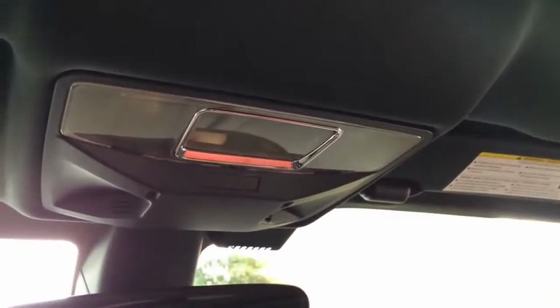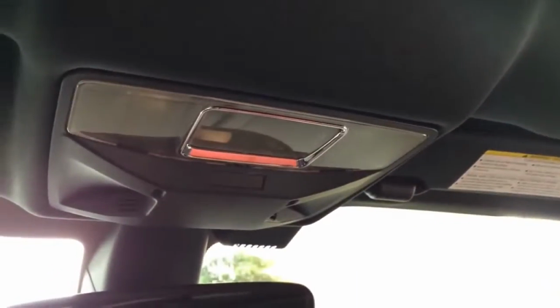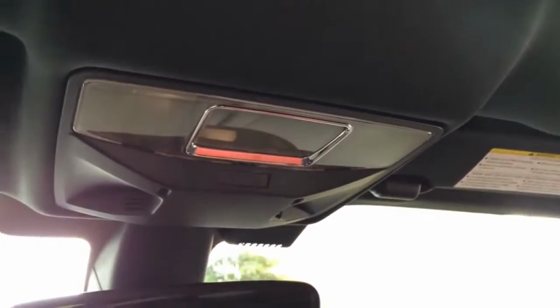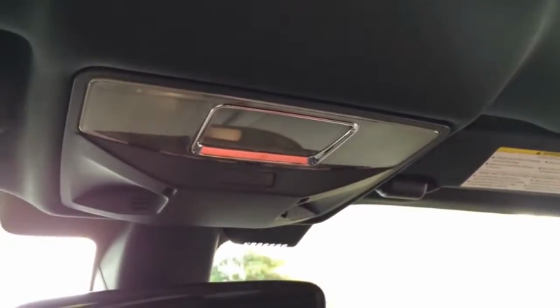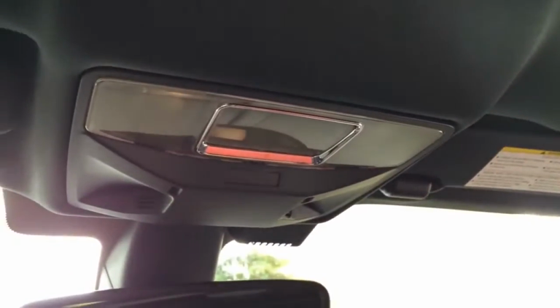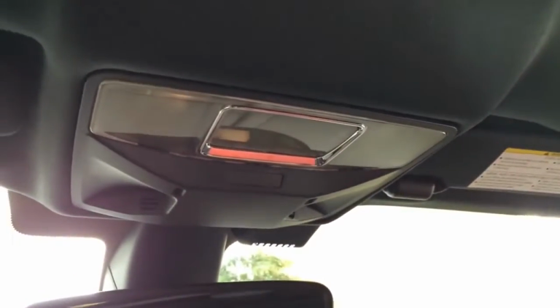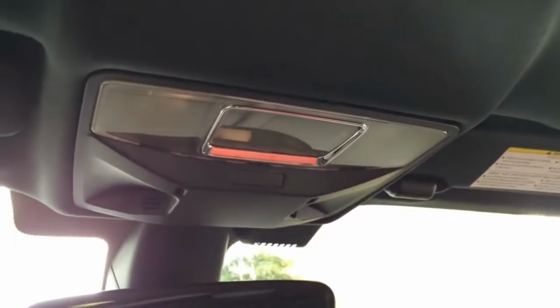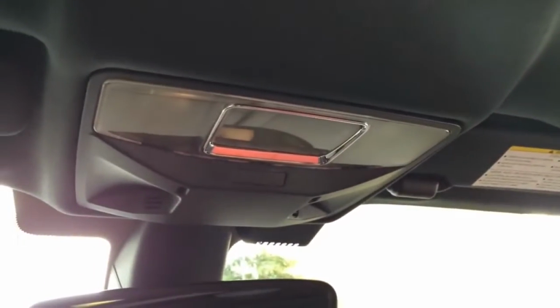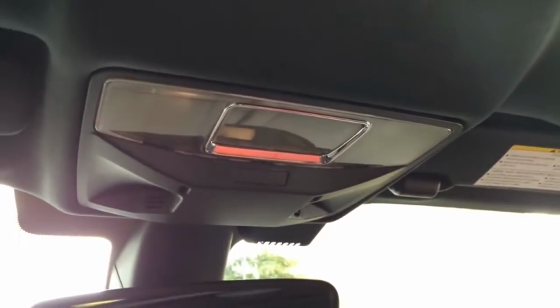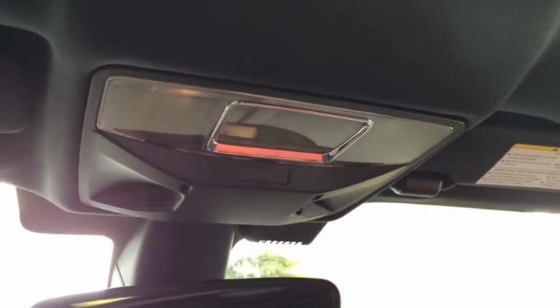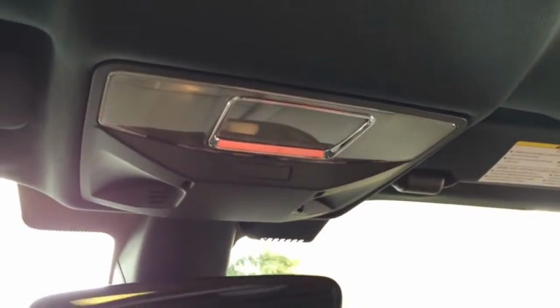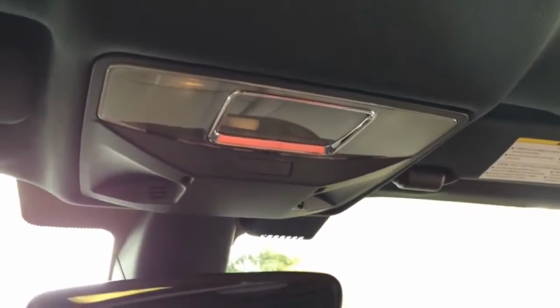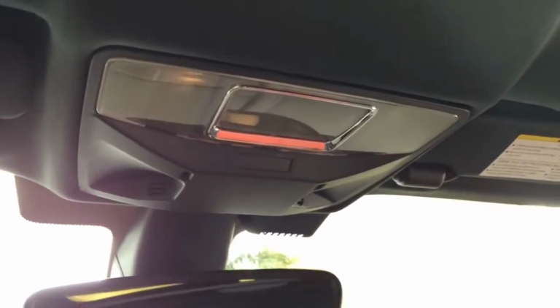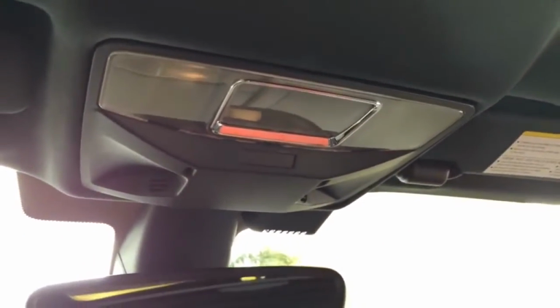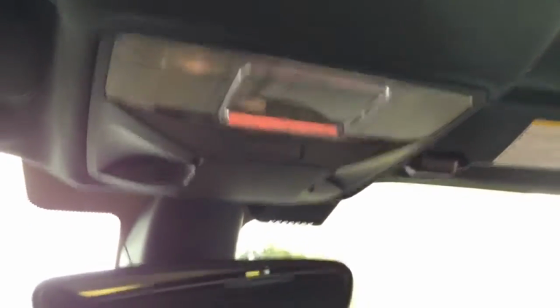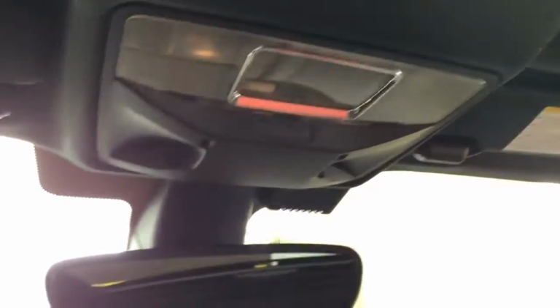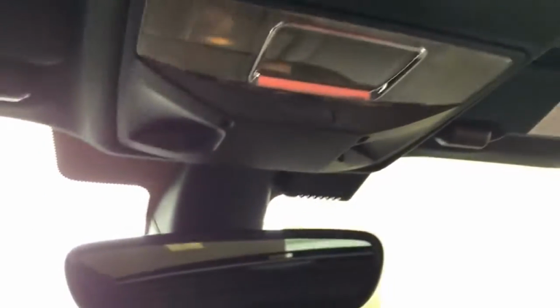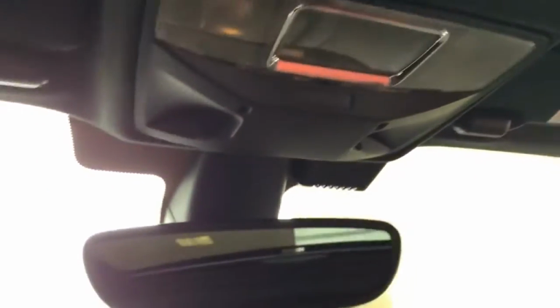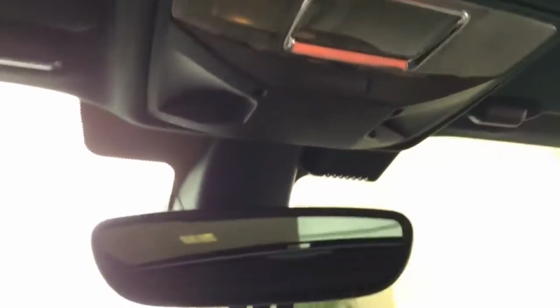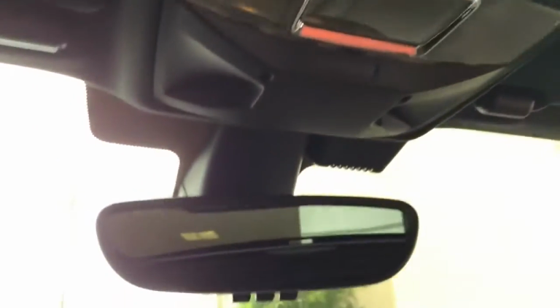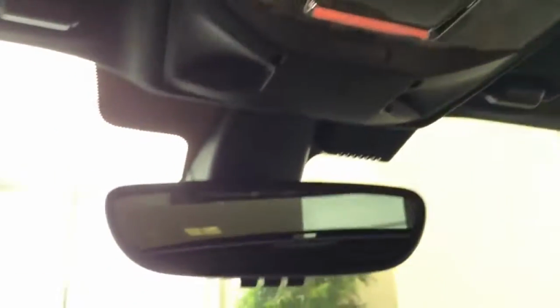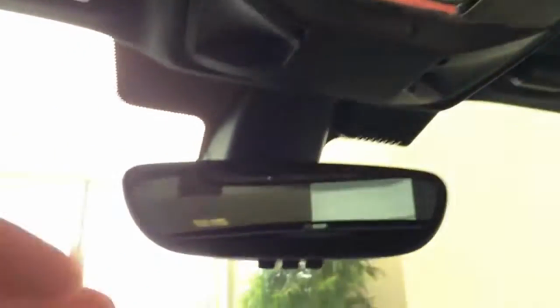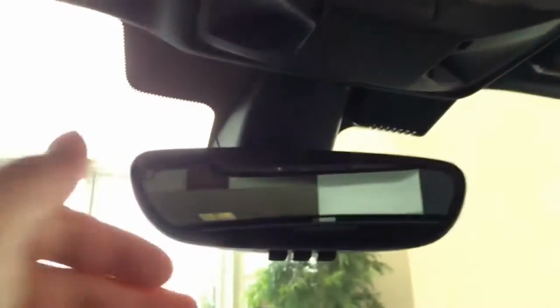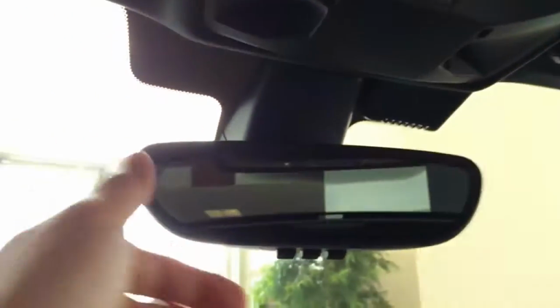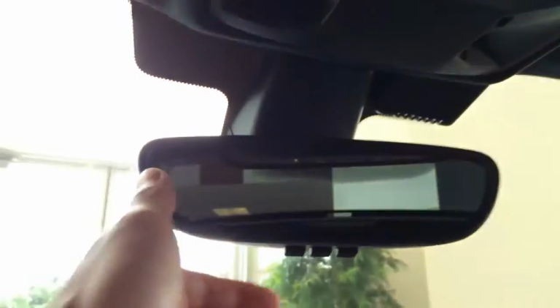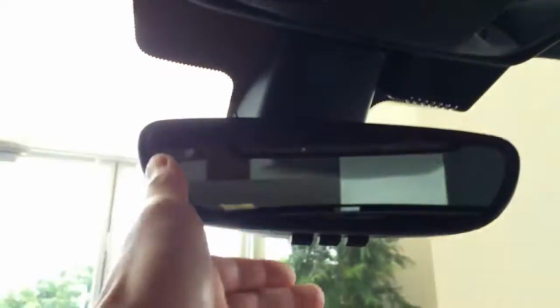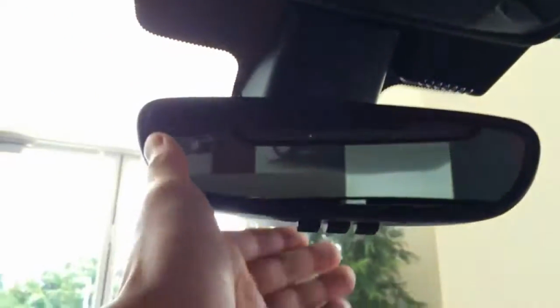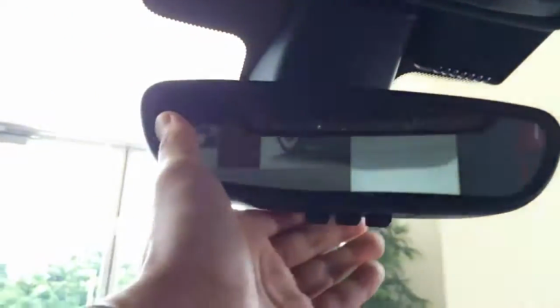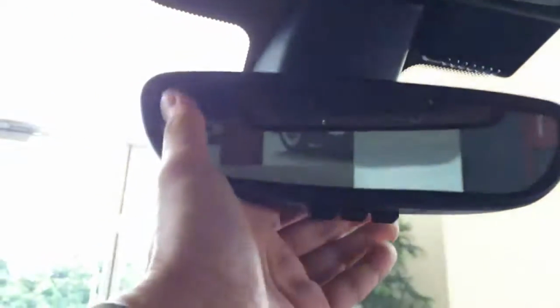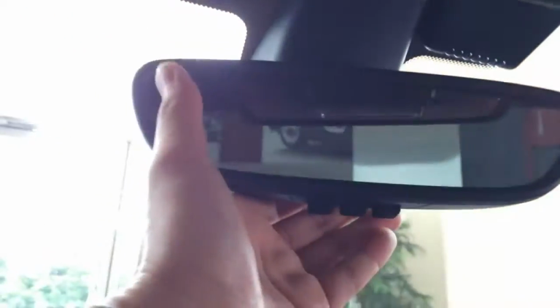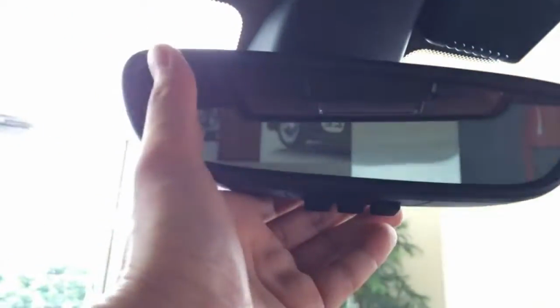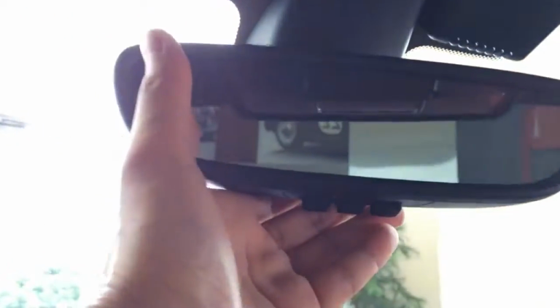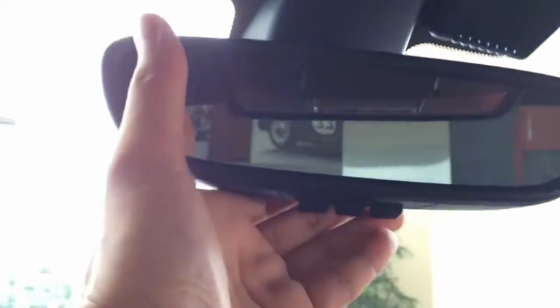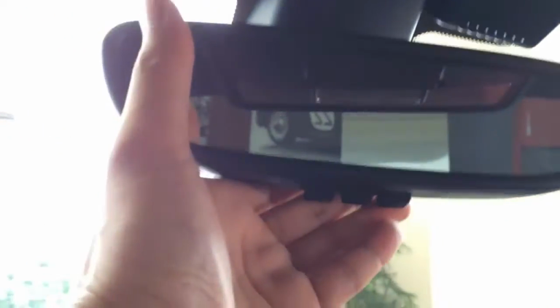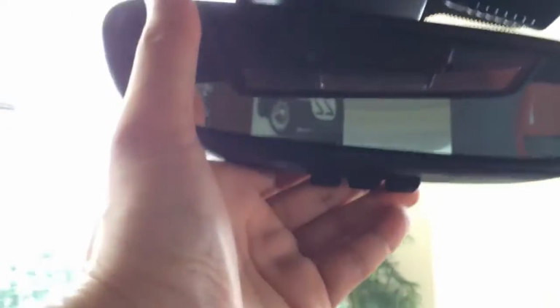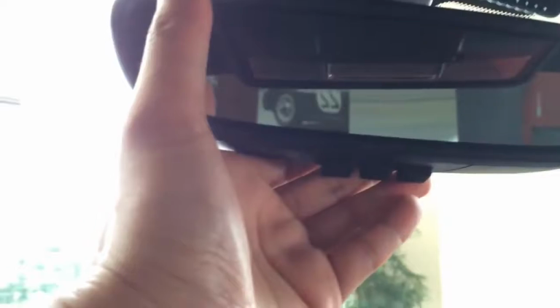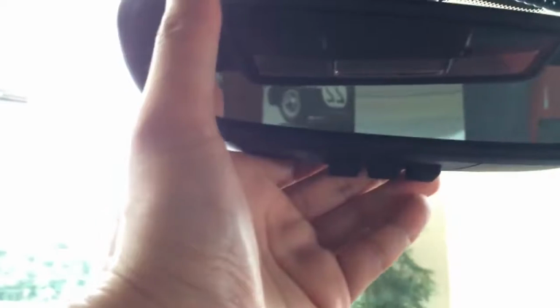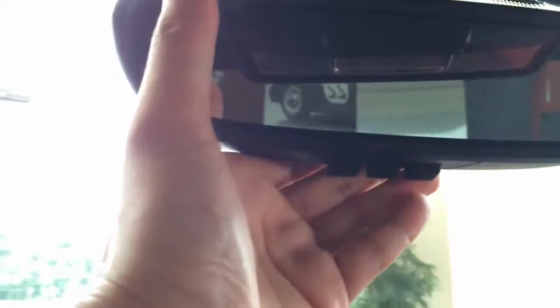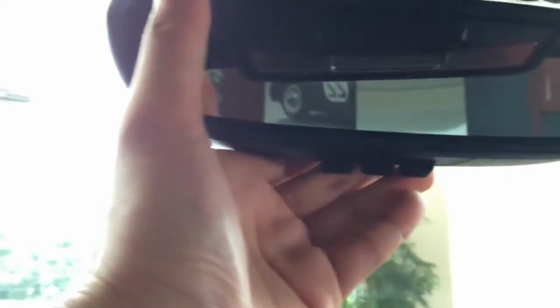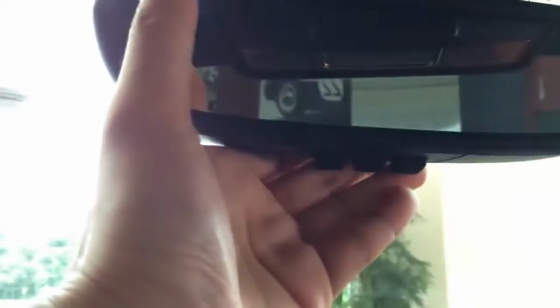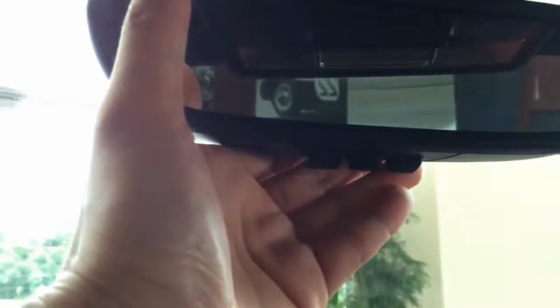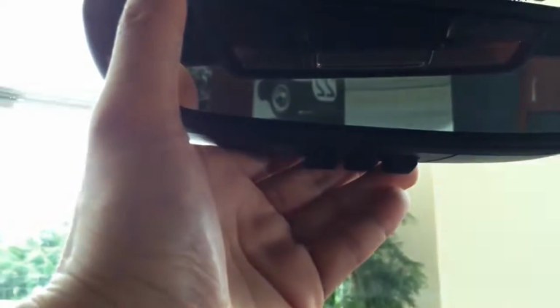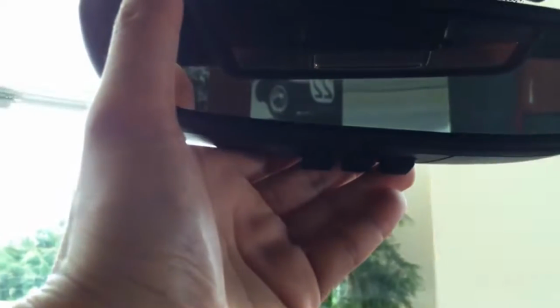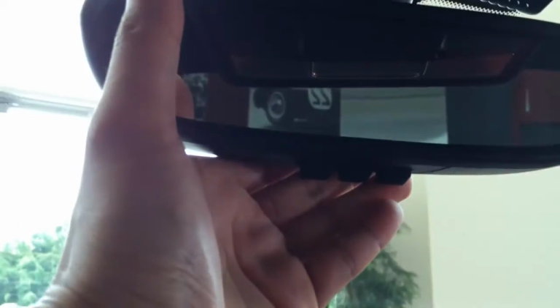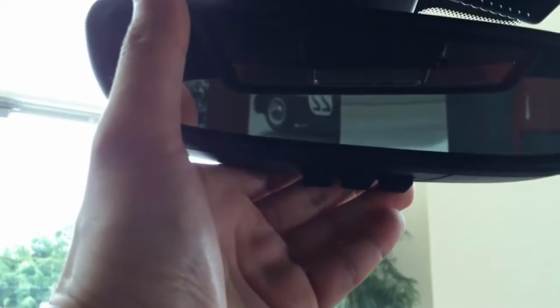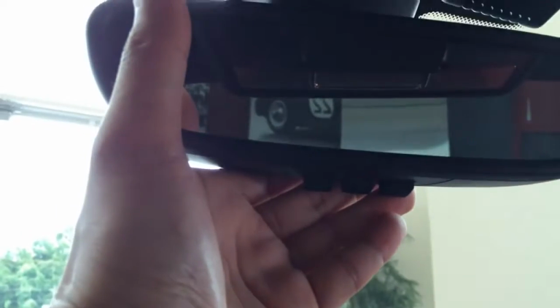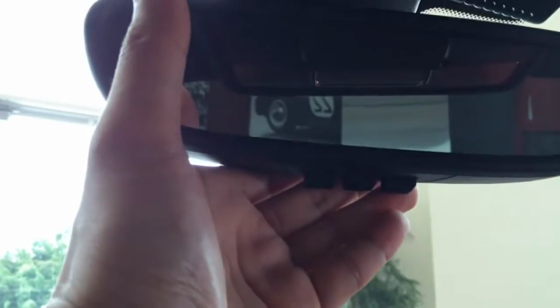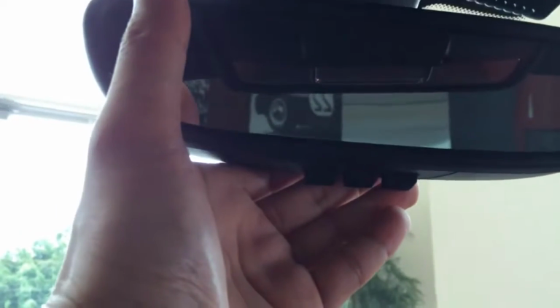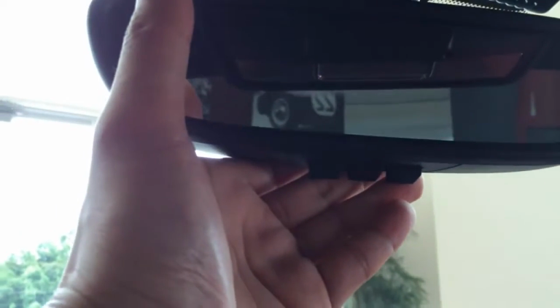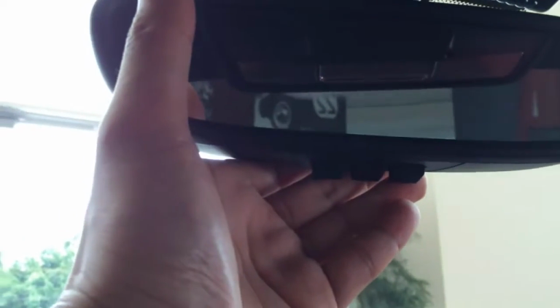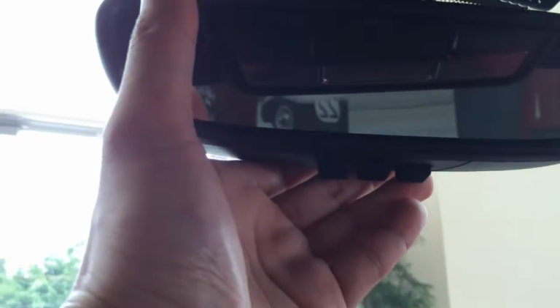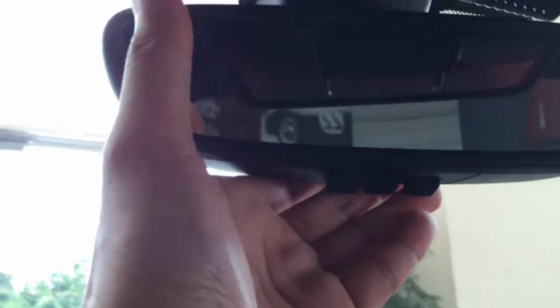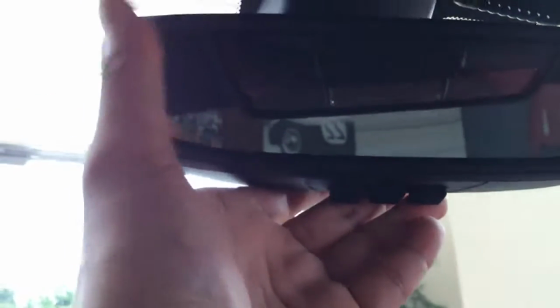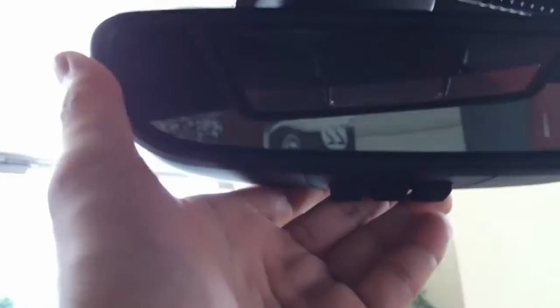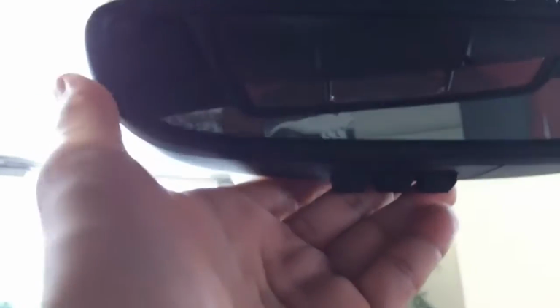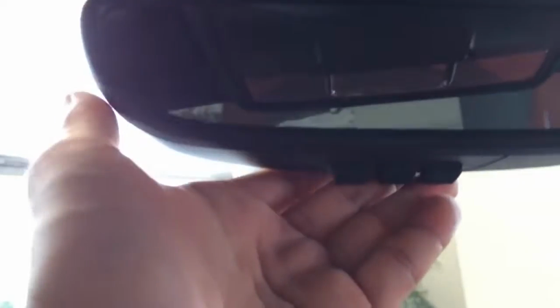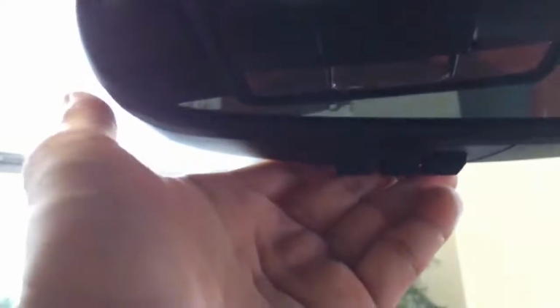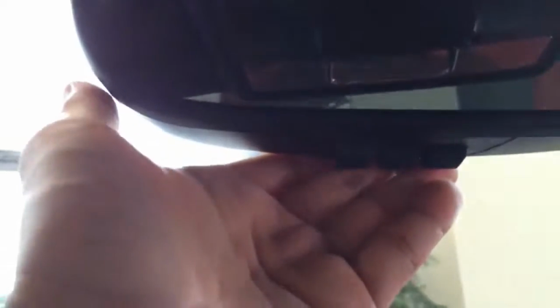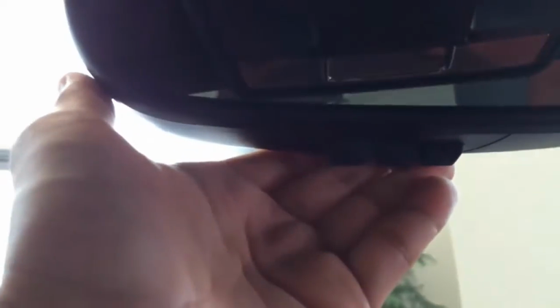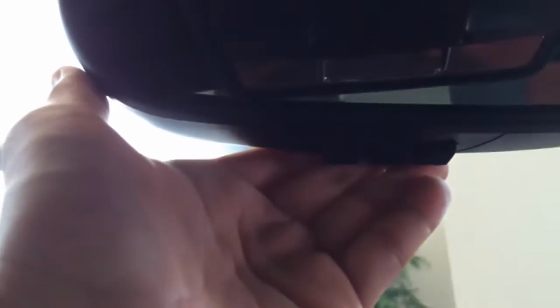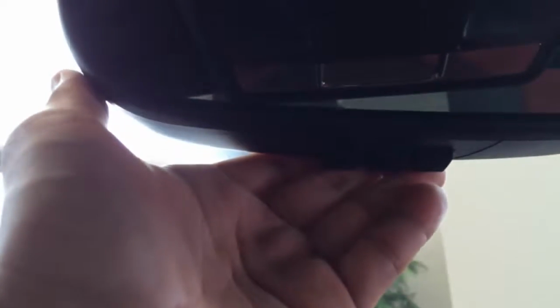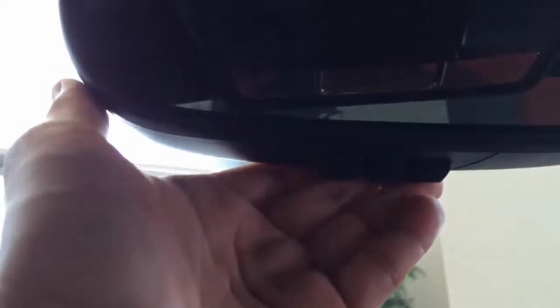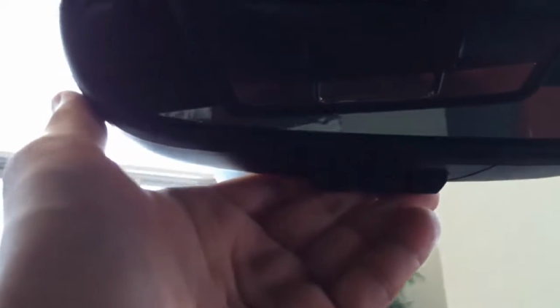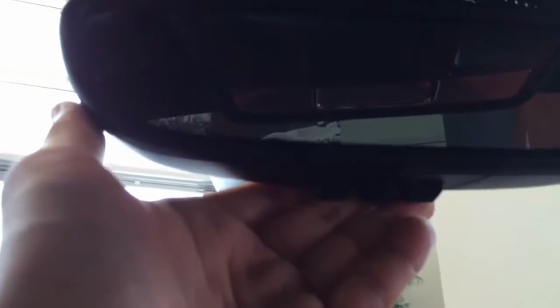Here you have your light and universal garage door opener.